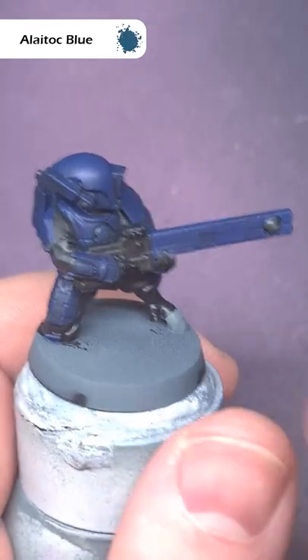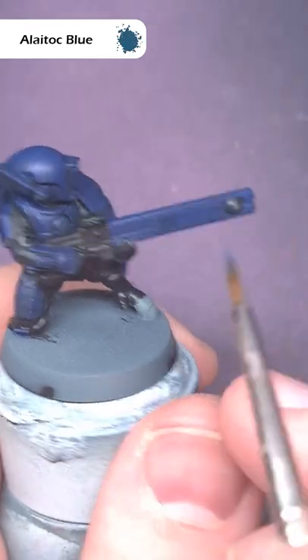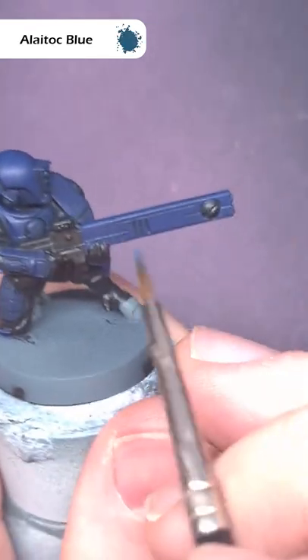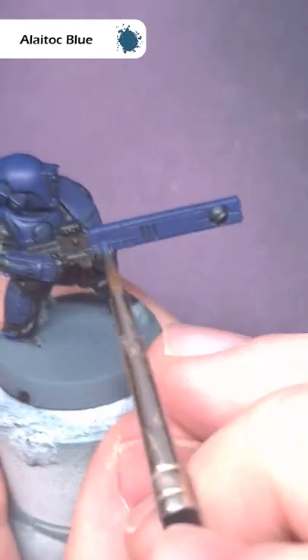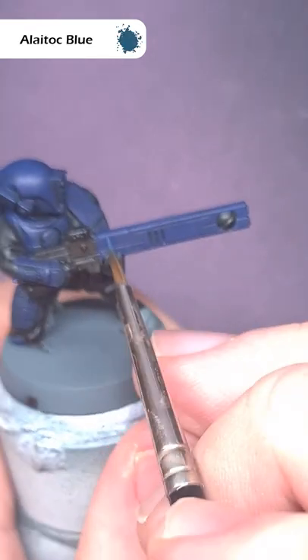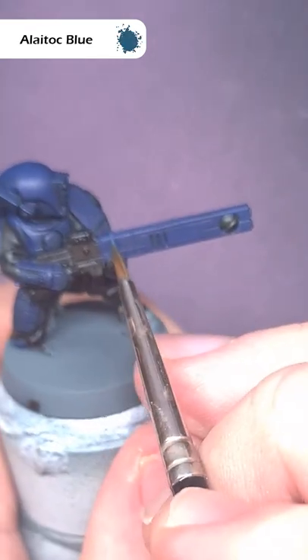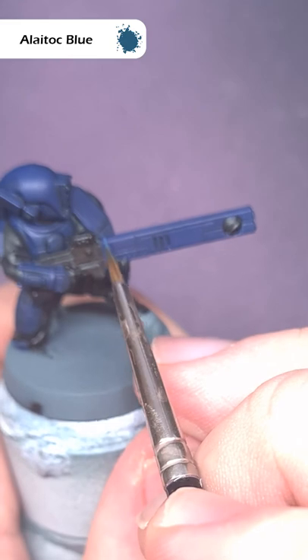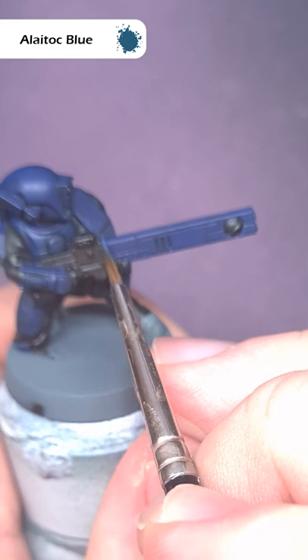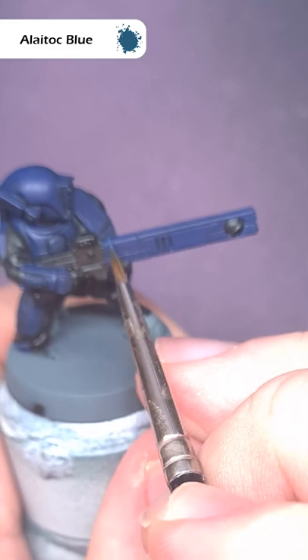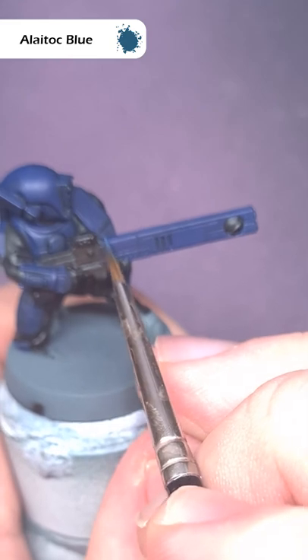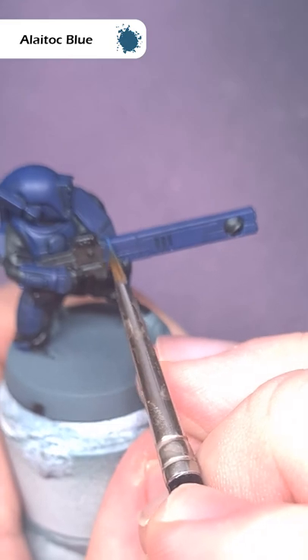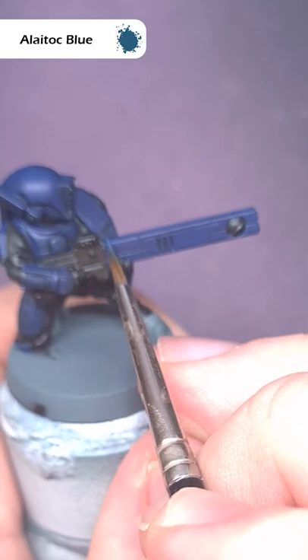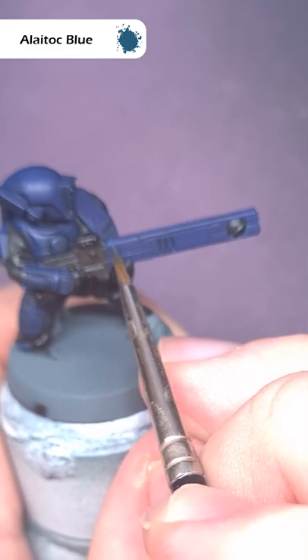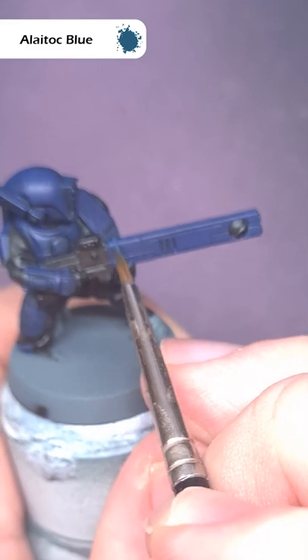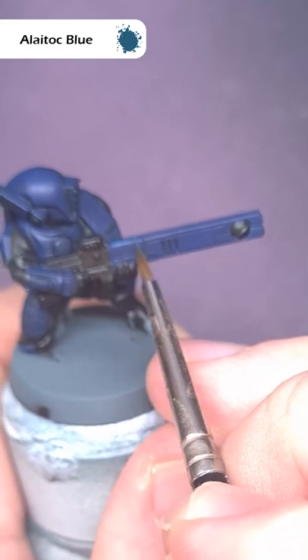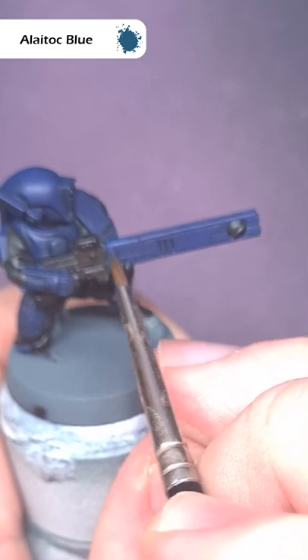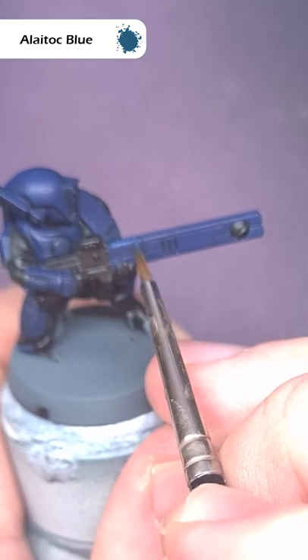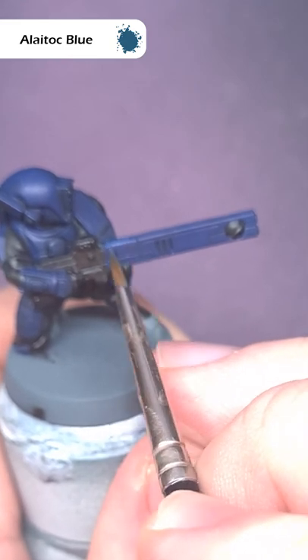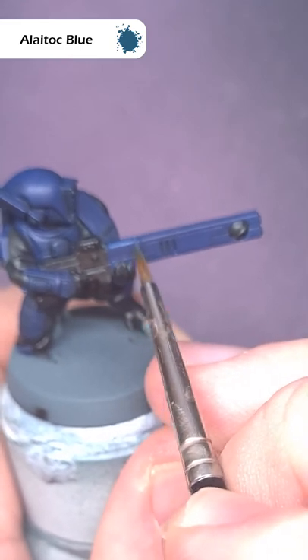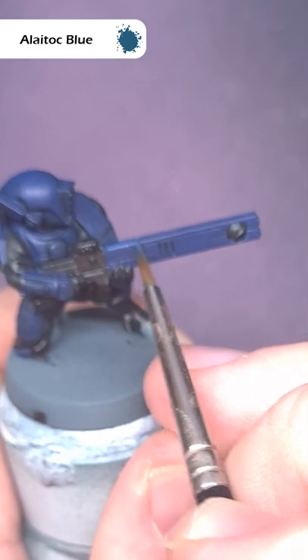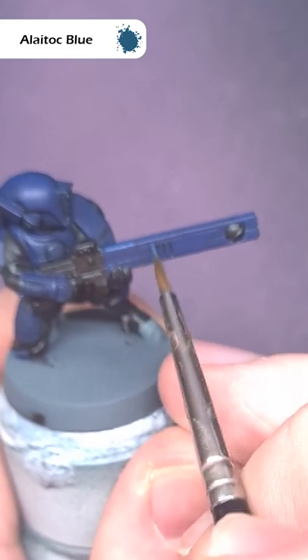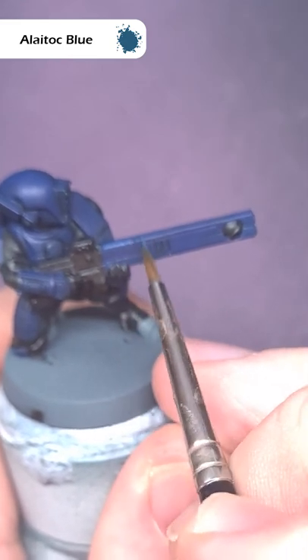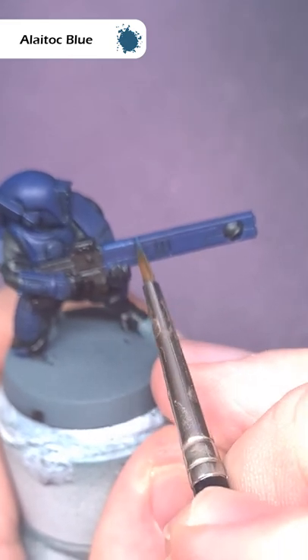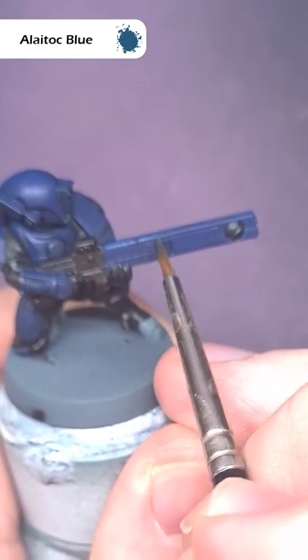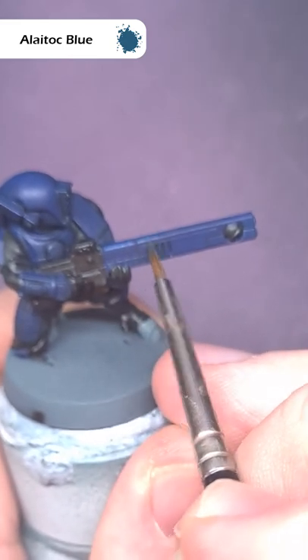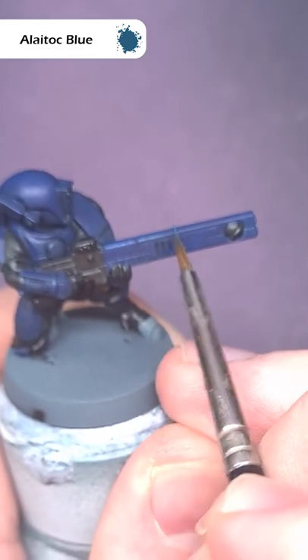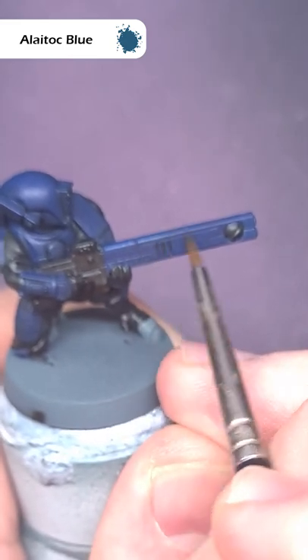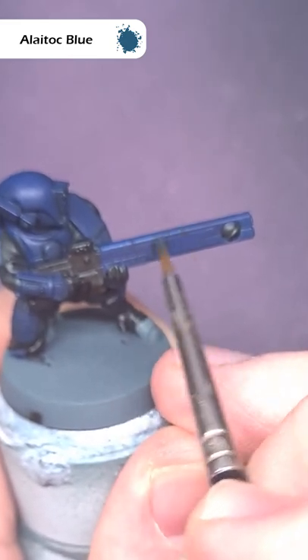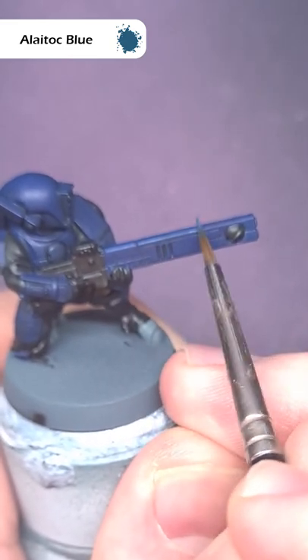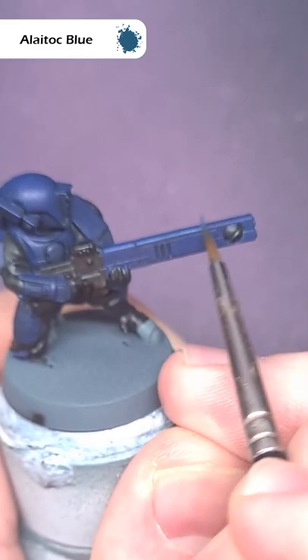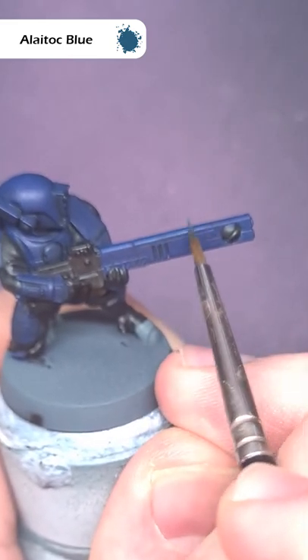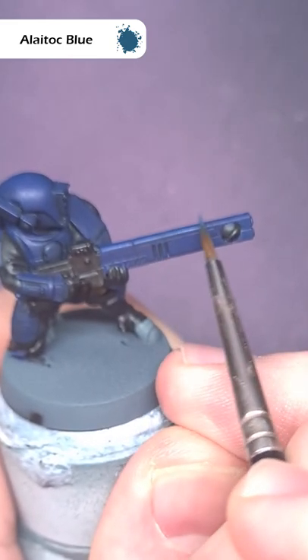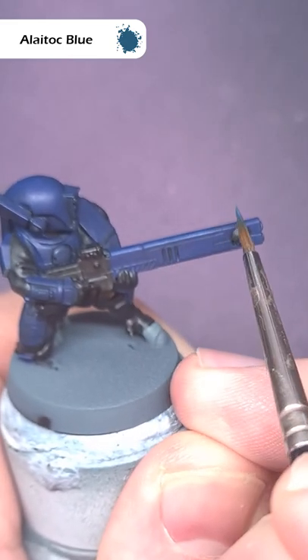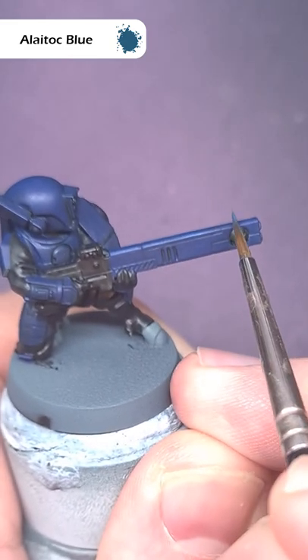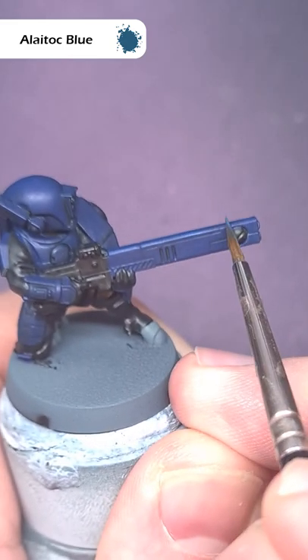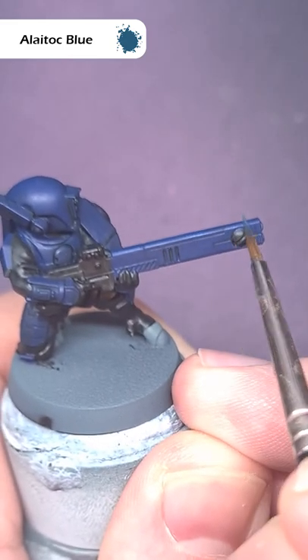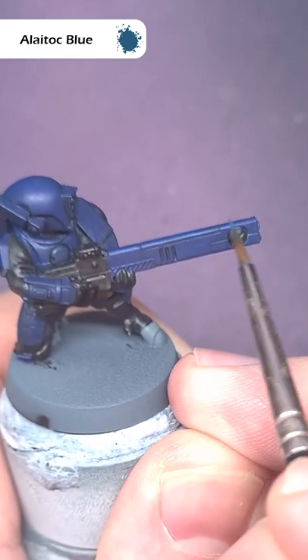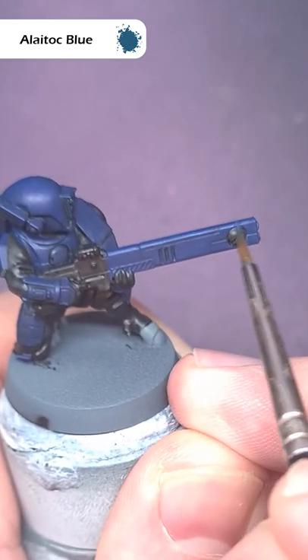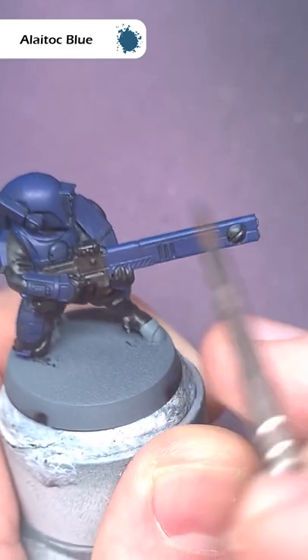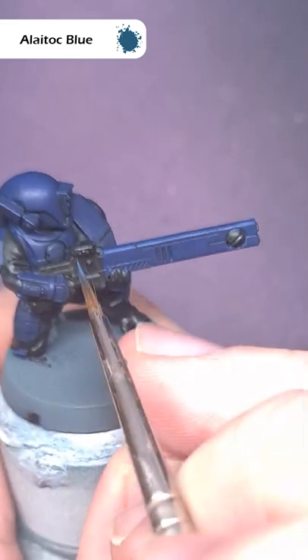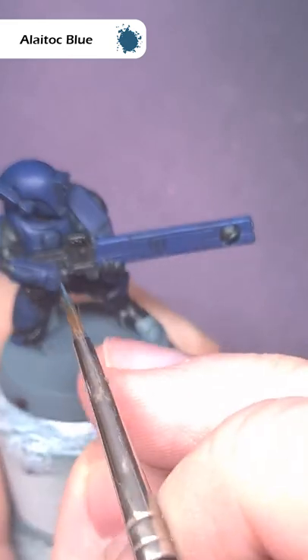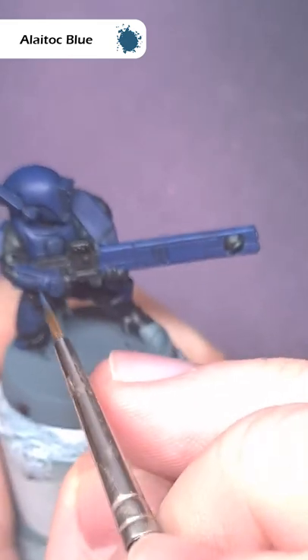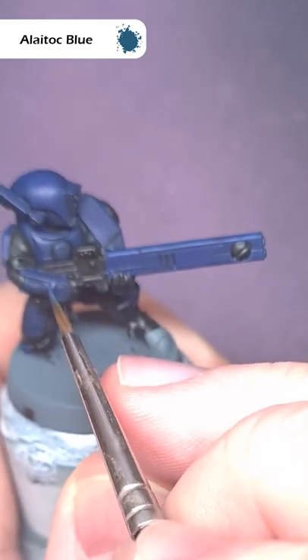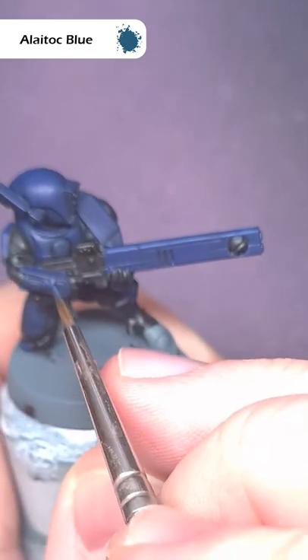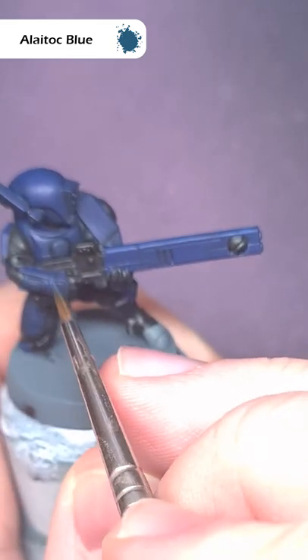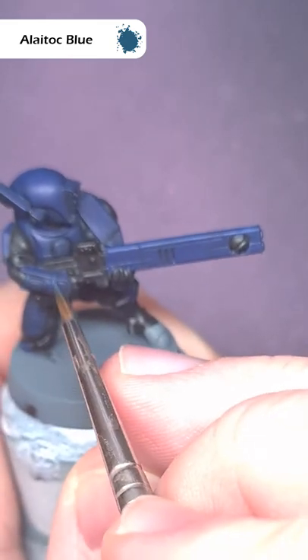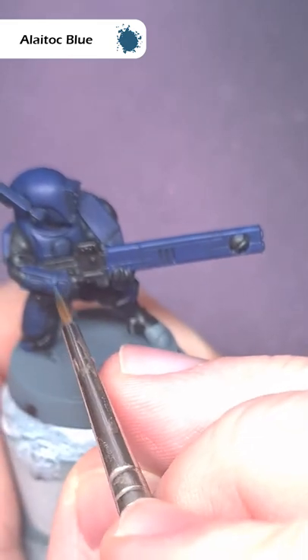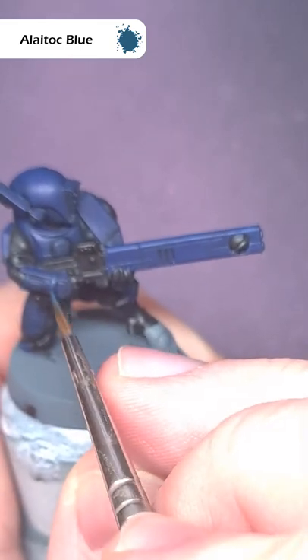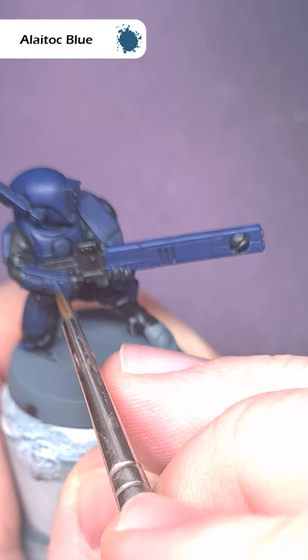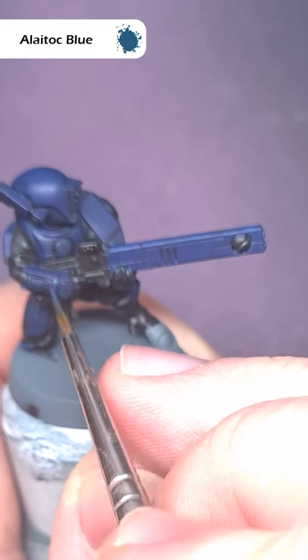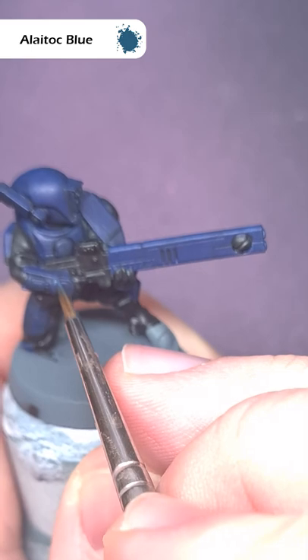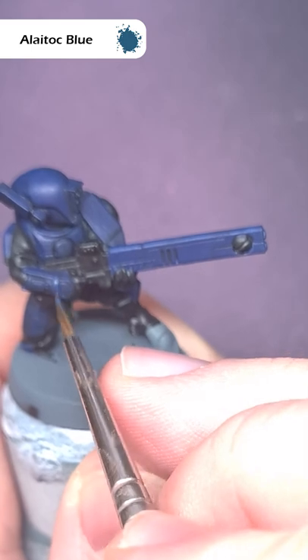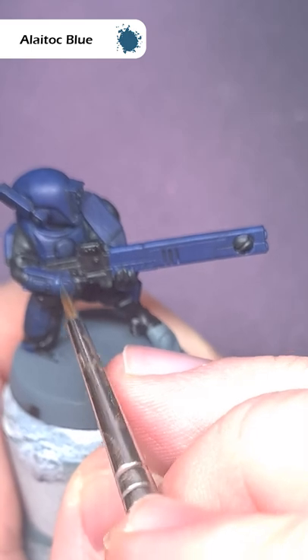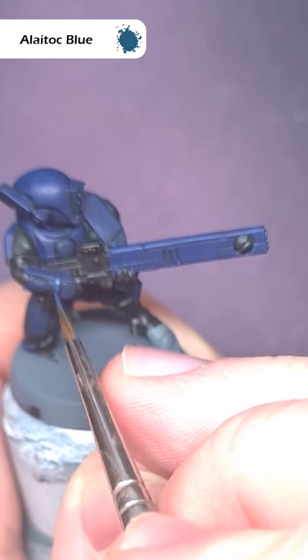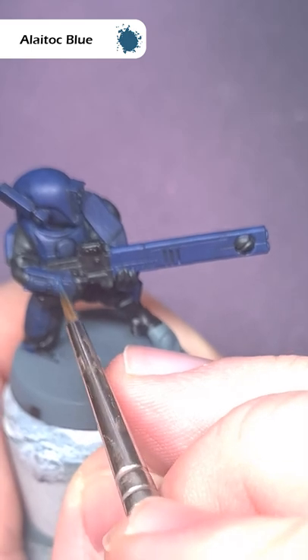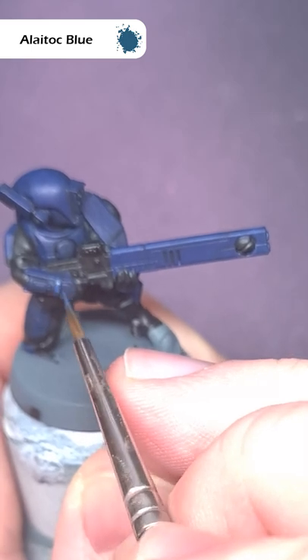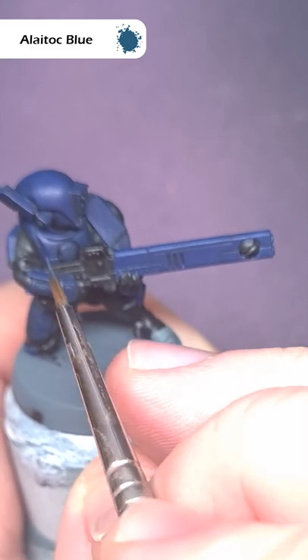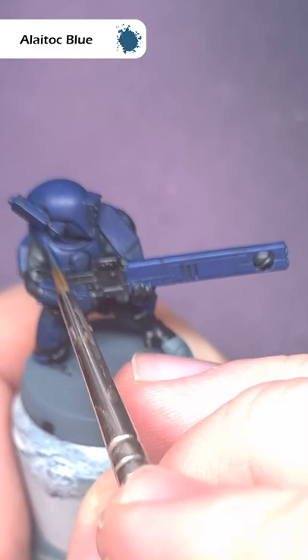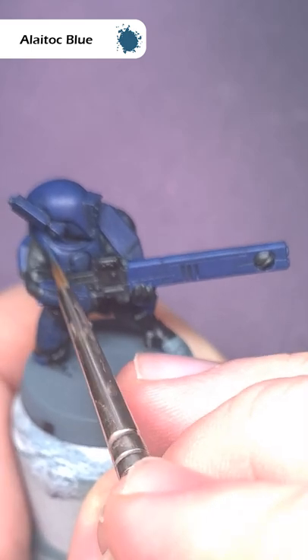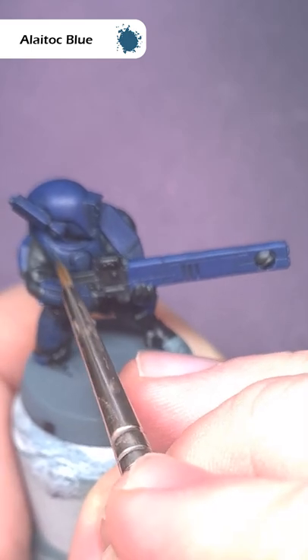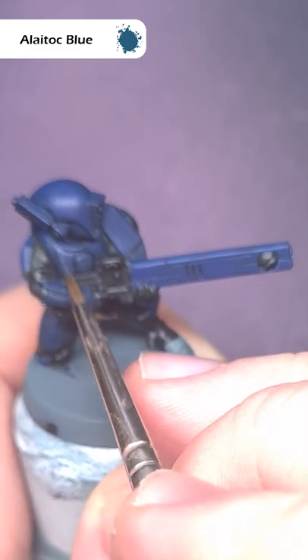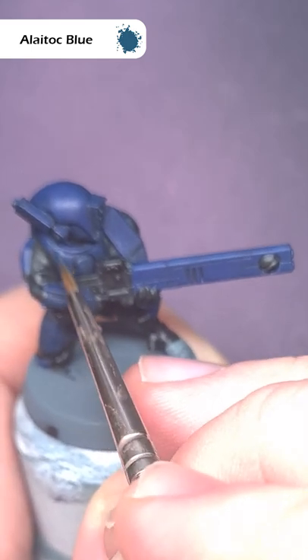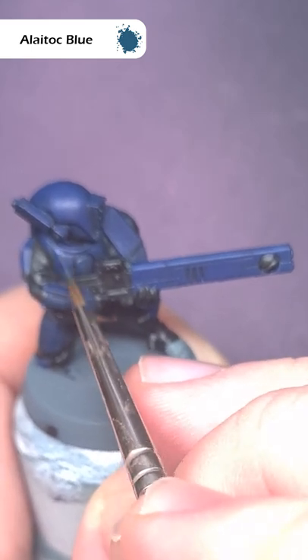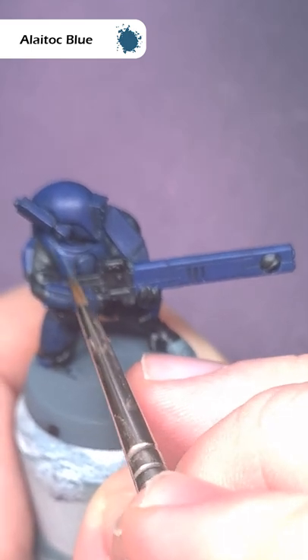For the first highlight, take some Allotop Blue and paint this along all those edges, where you can use the shape of the model and the tip of the brush to get a nice sharp highlight.